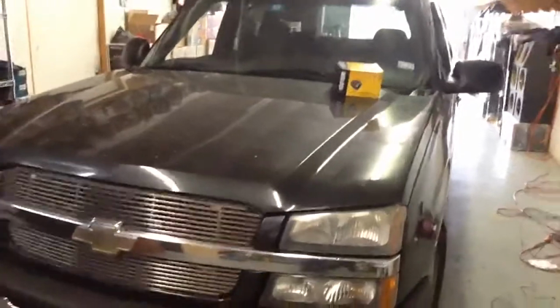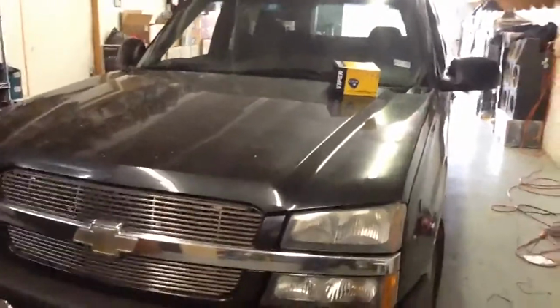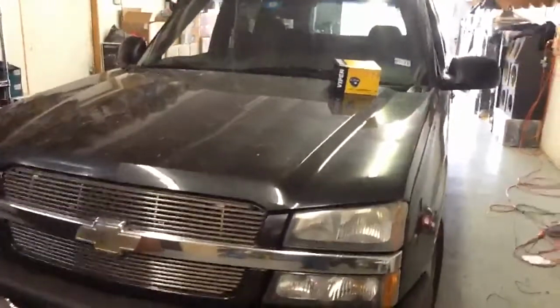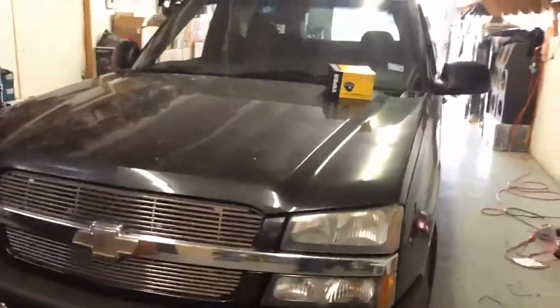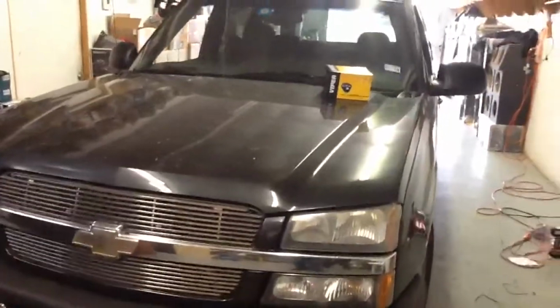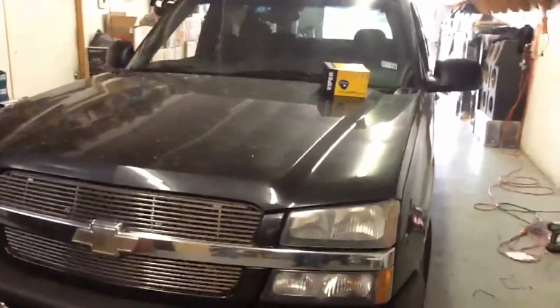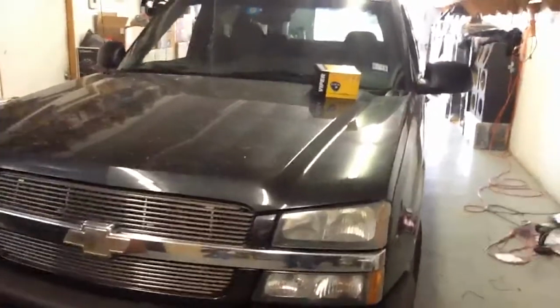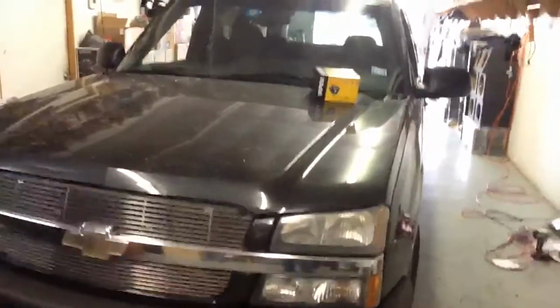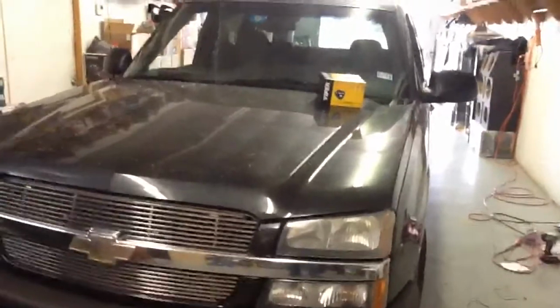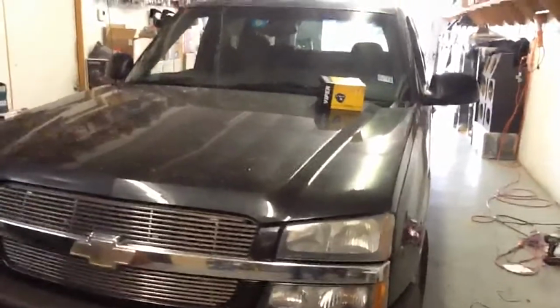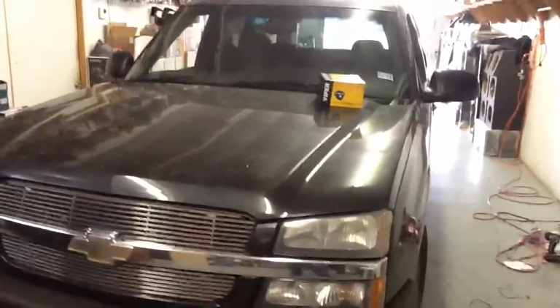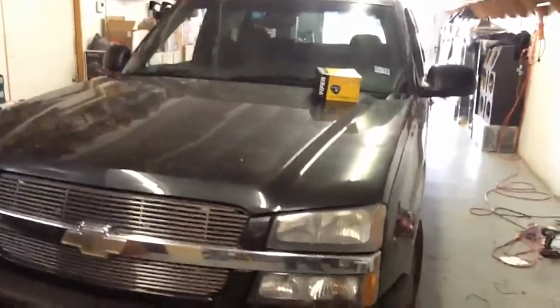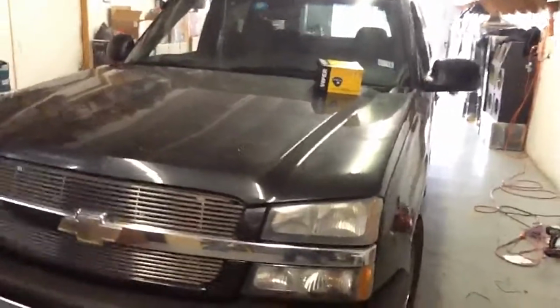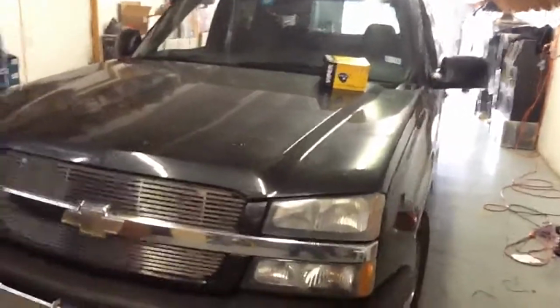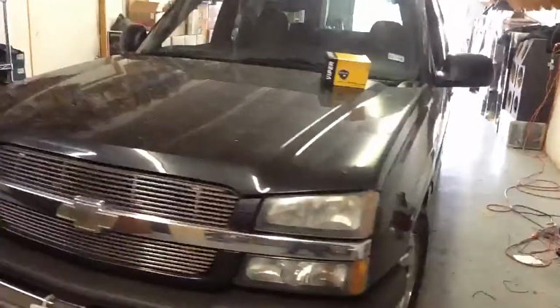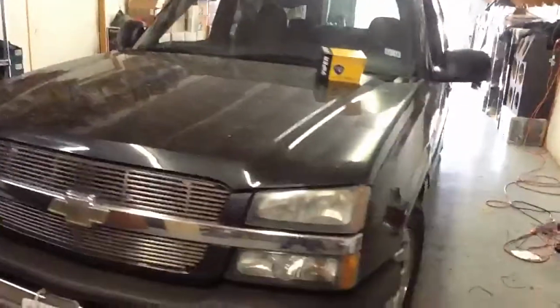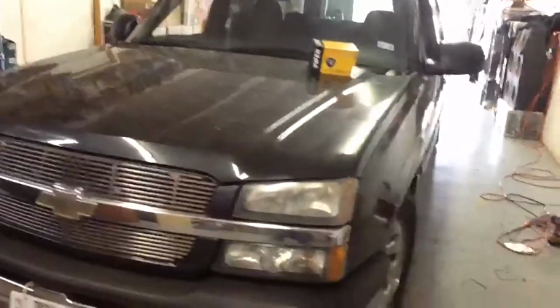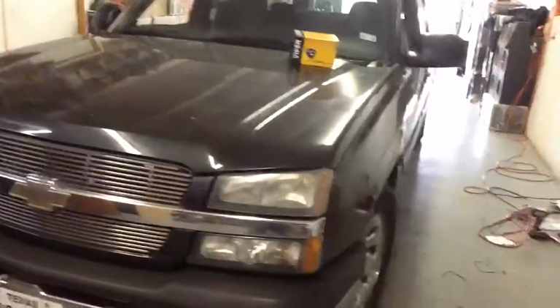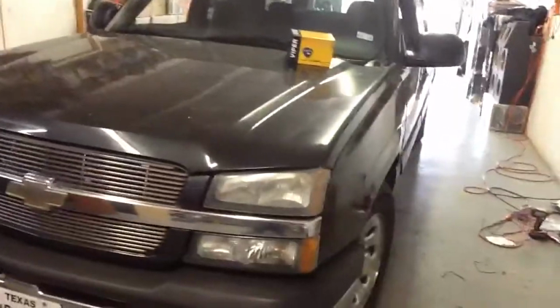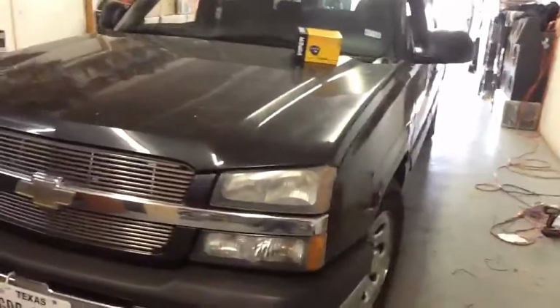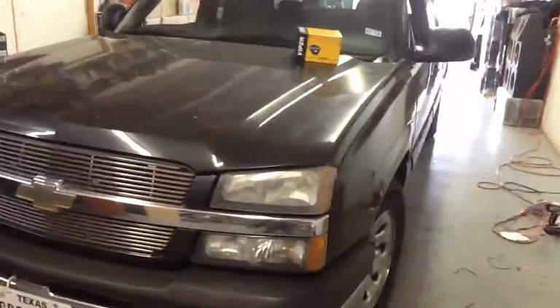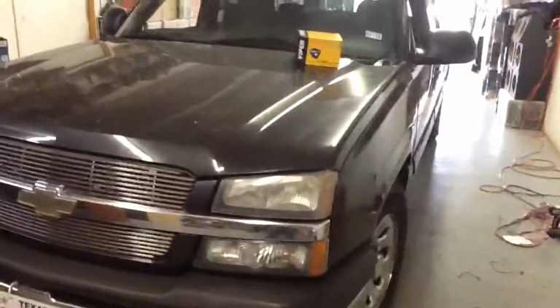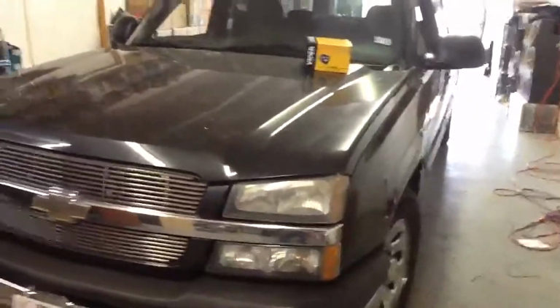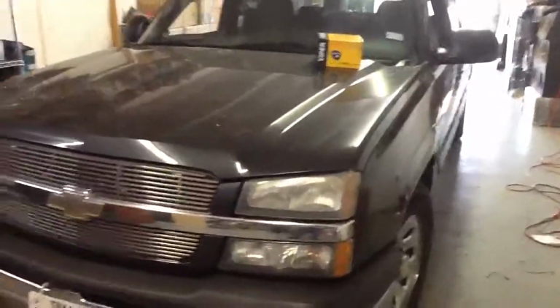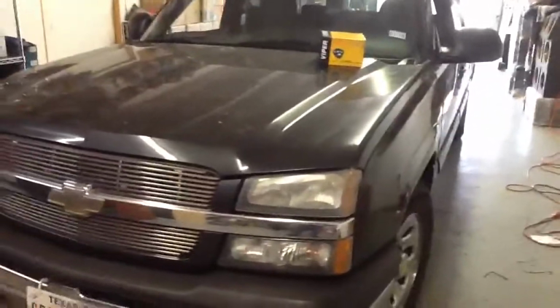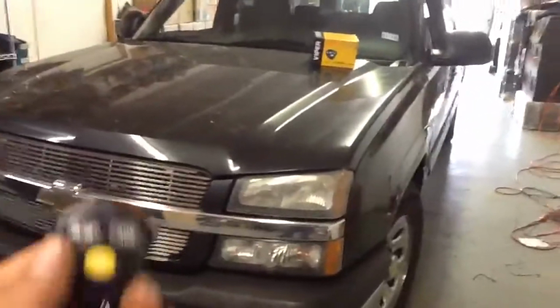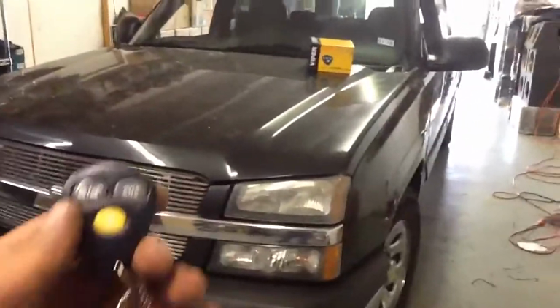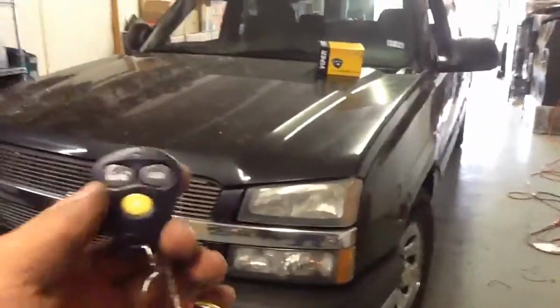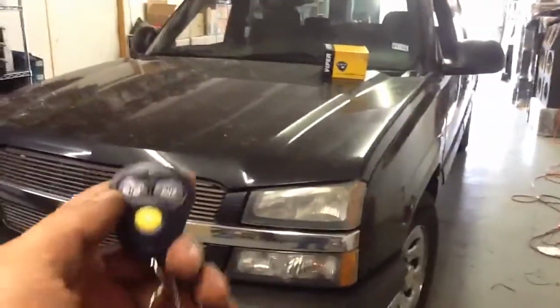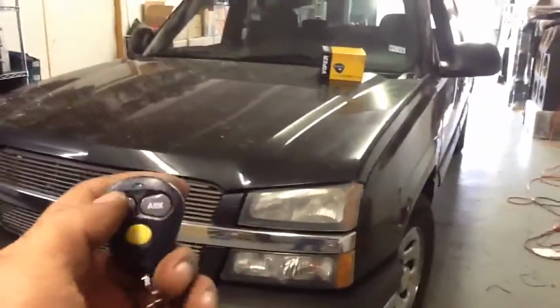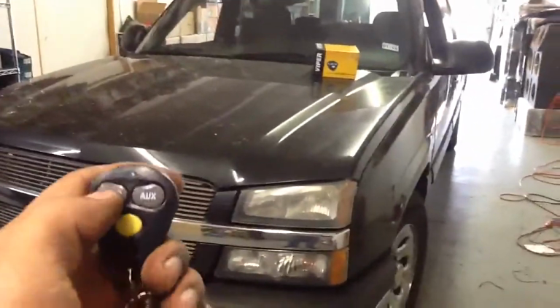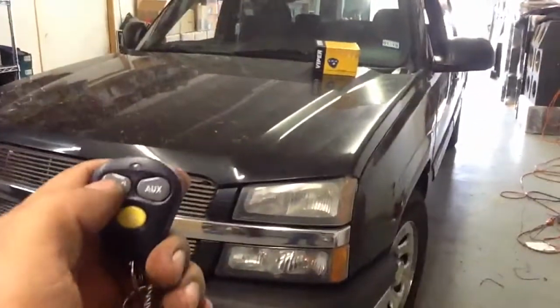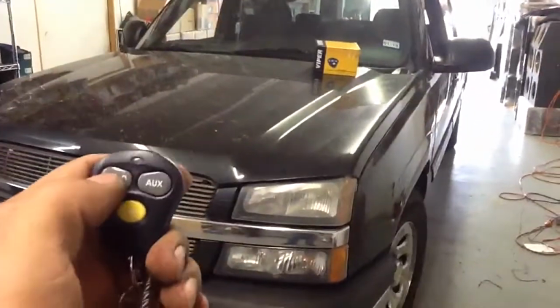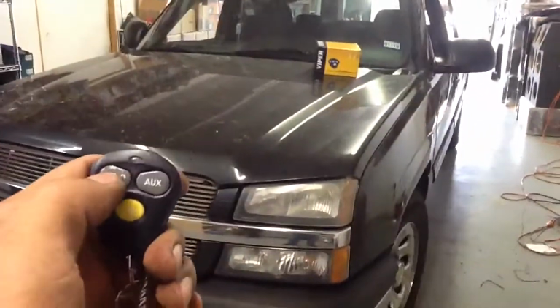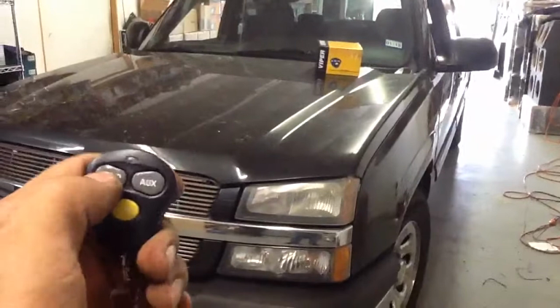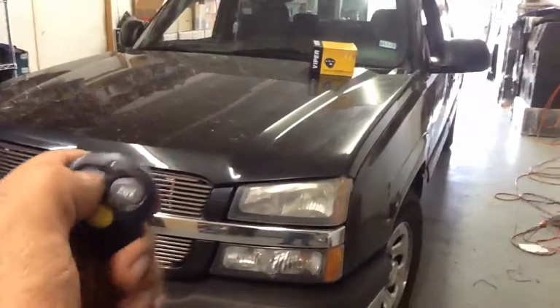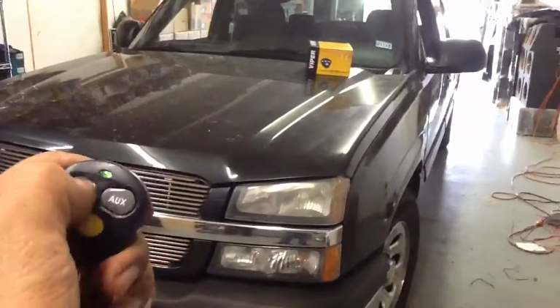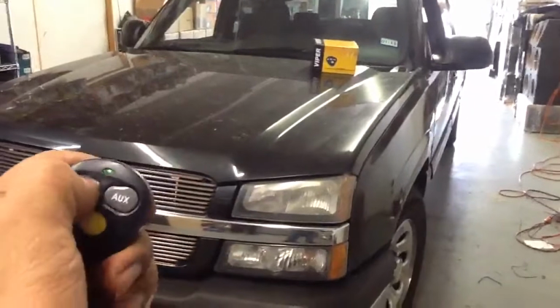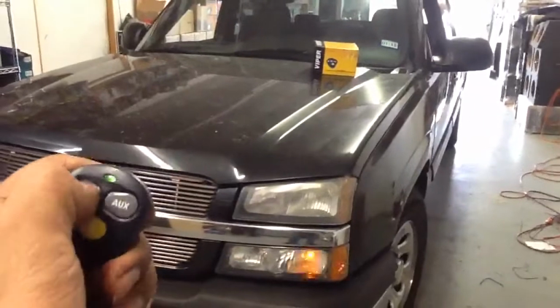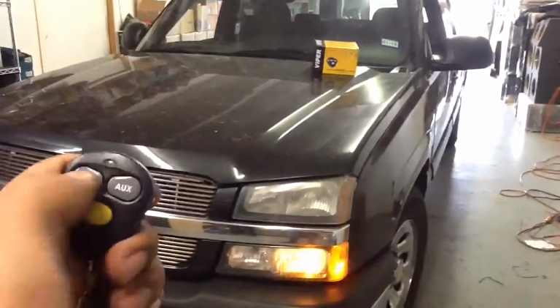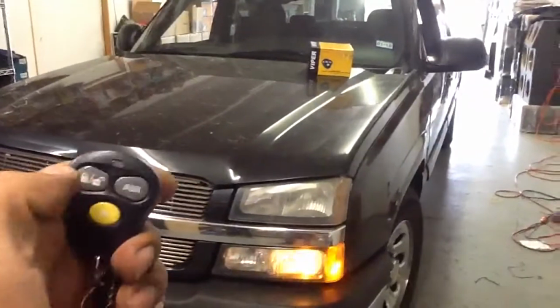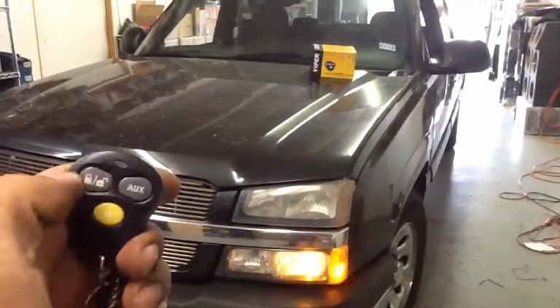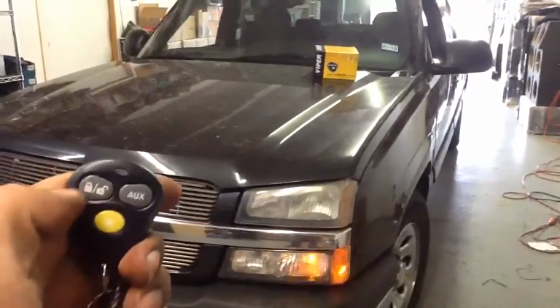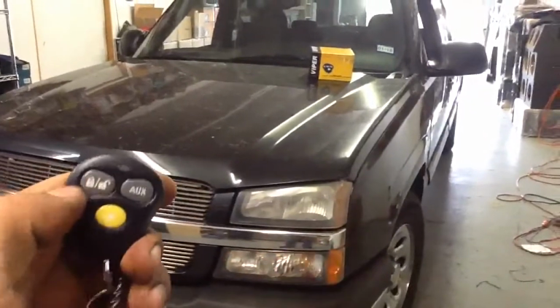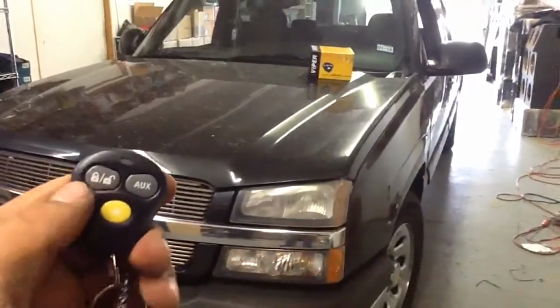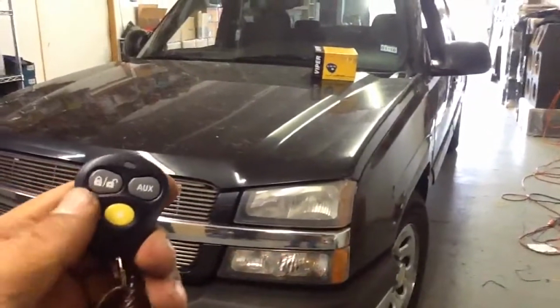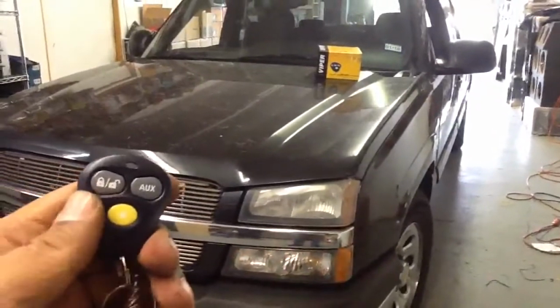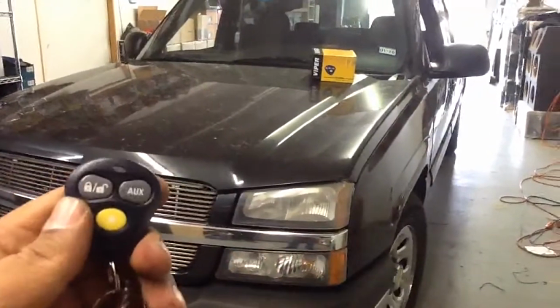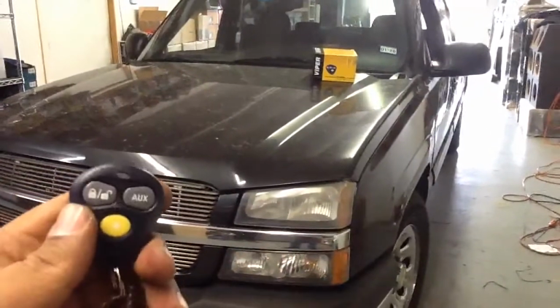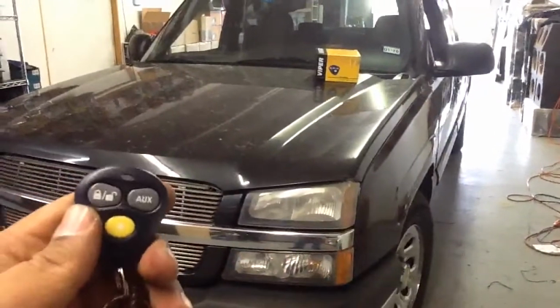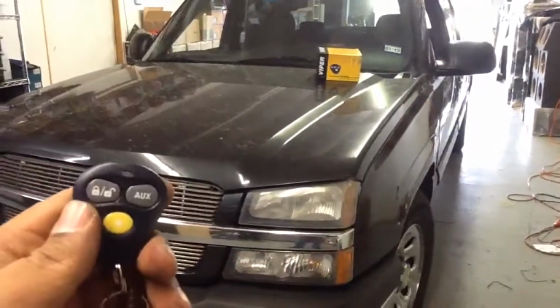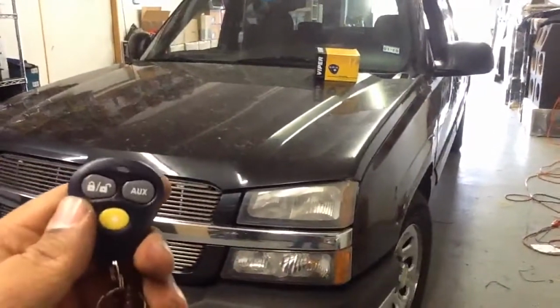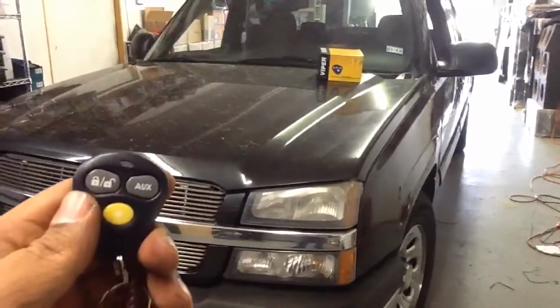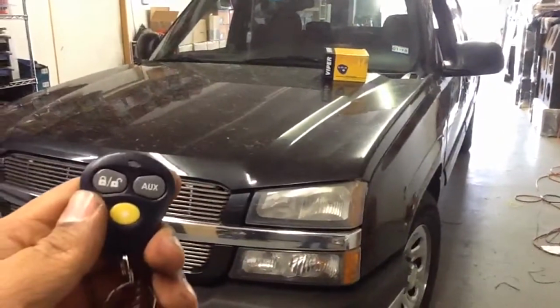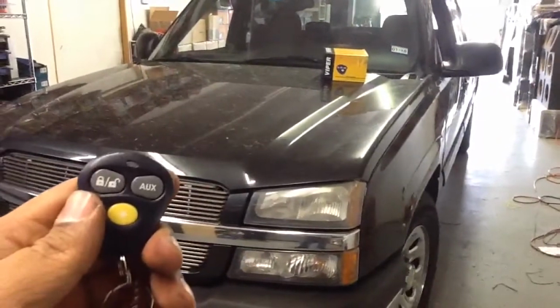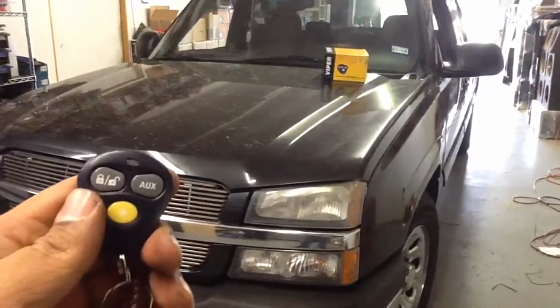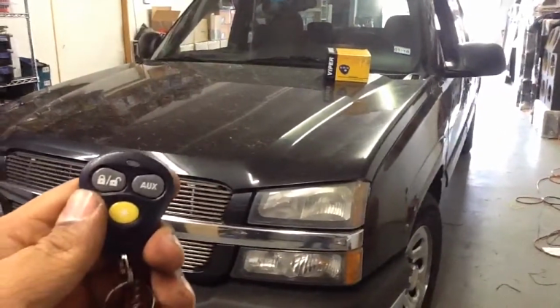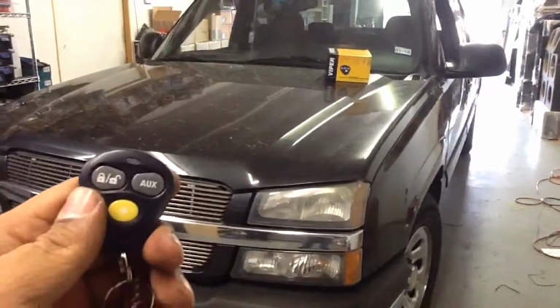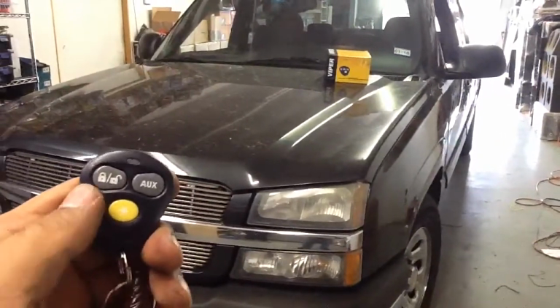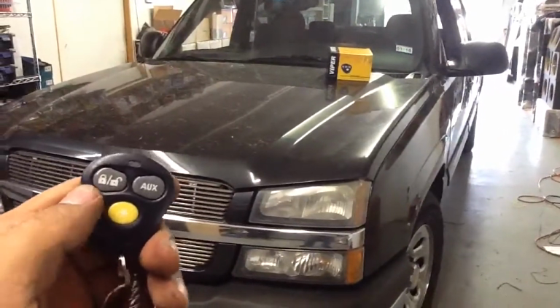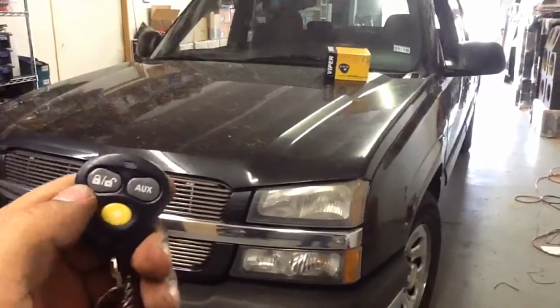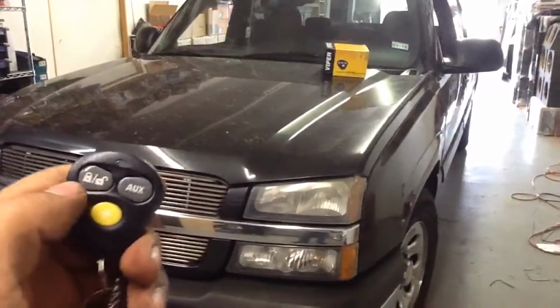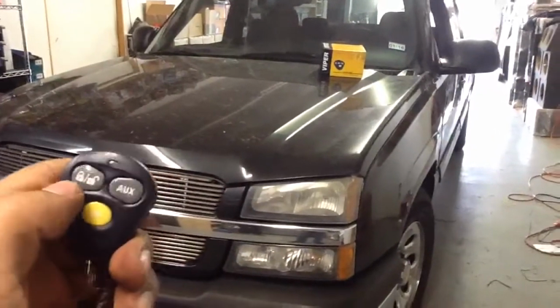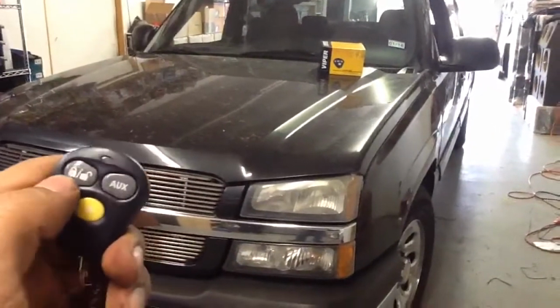Here's a basic alarm installed on a Chevy Silverado: lock and unlock, flashing lights, honking horn and siren.